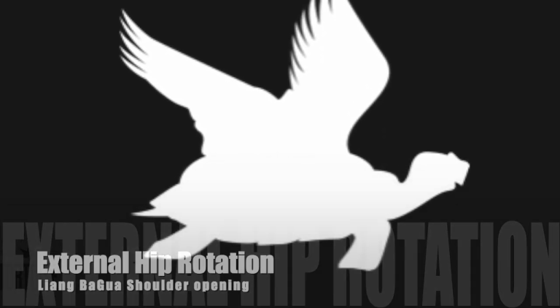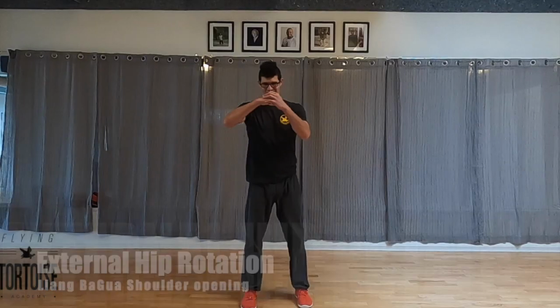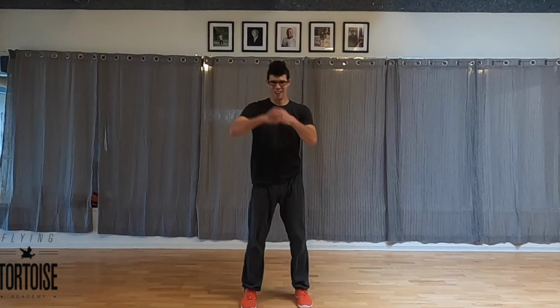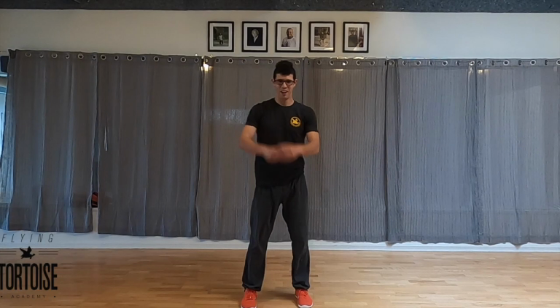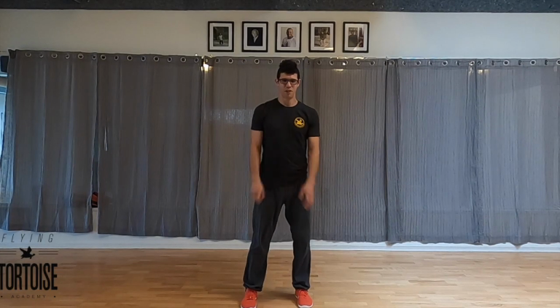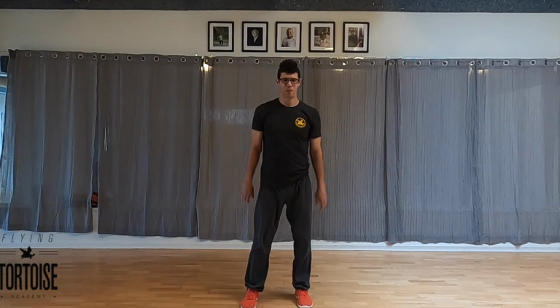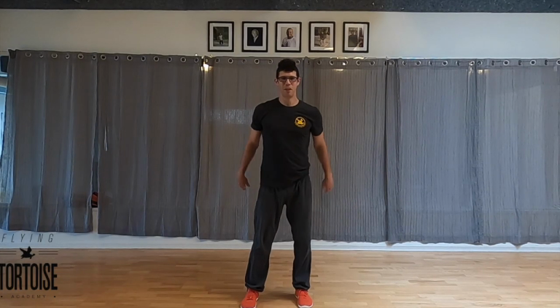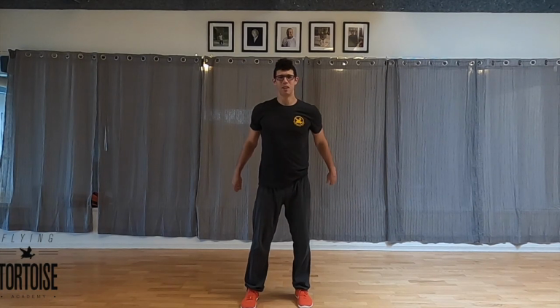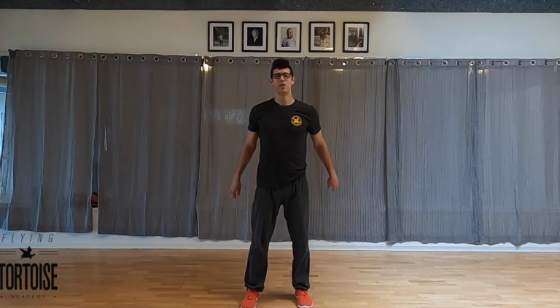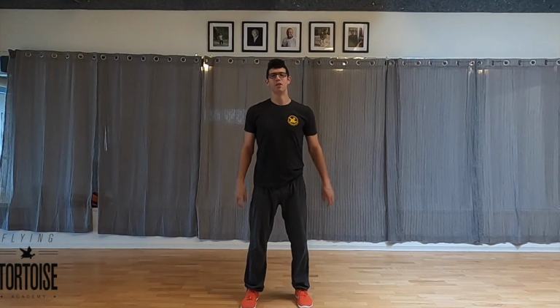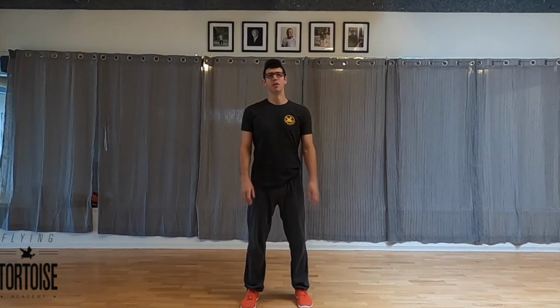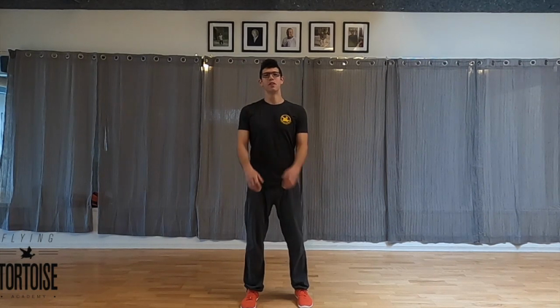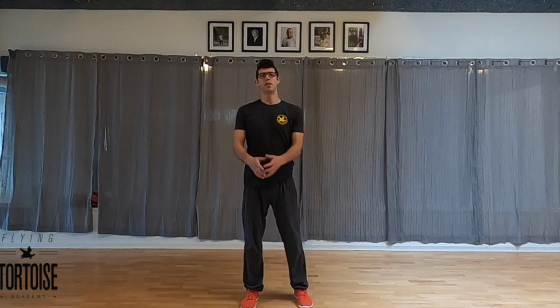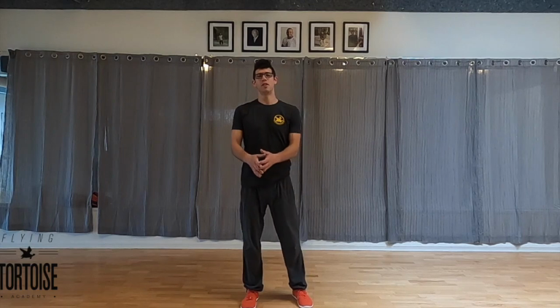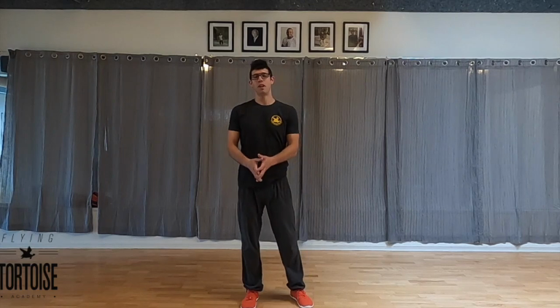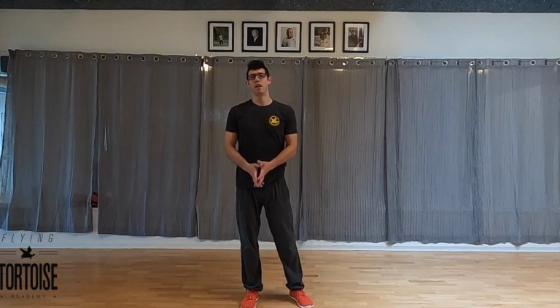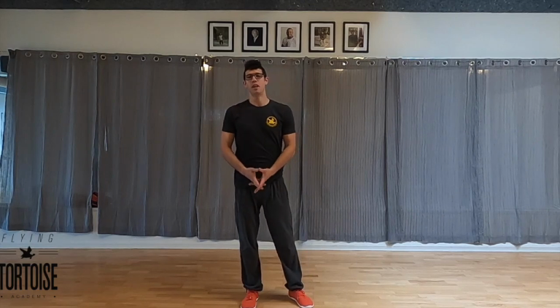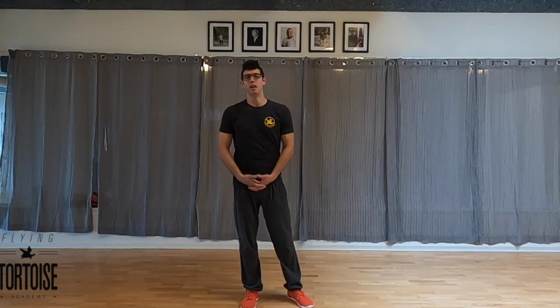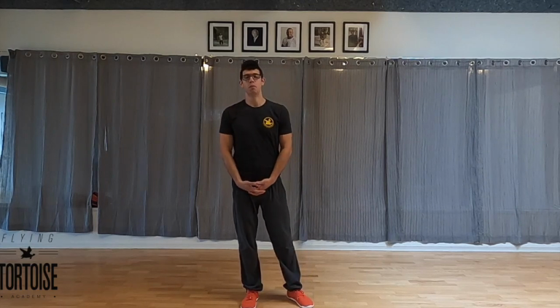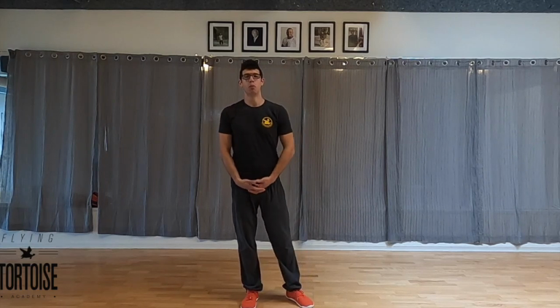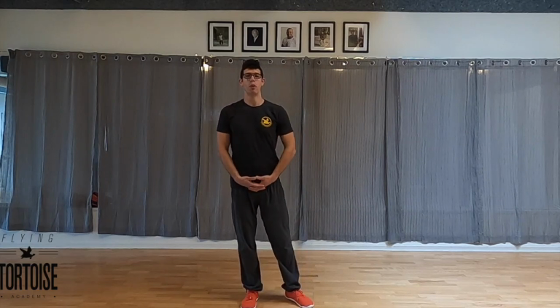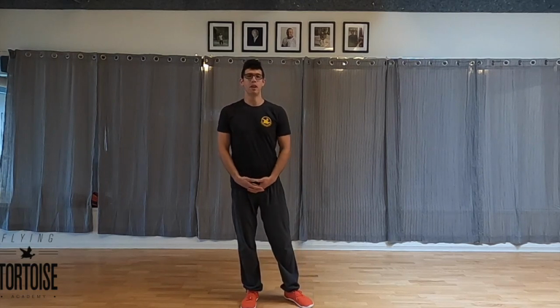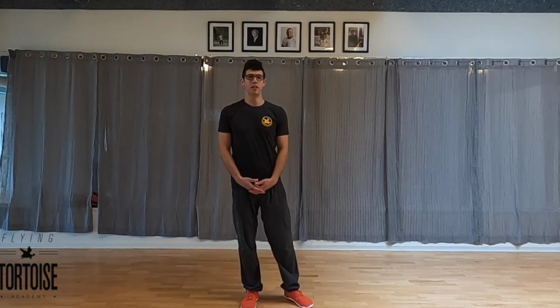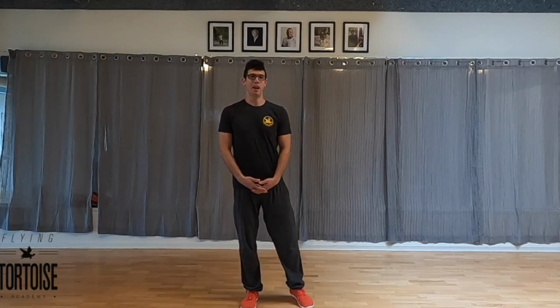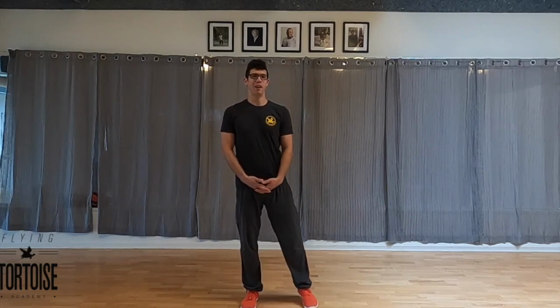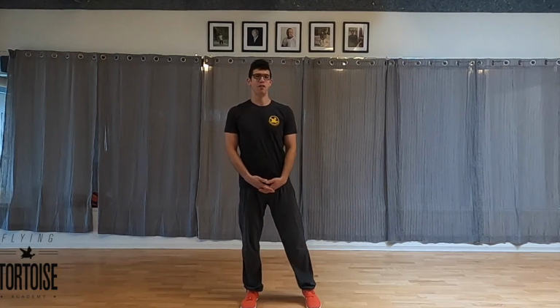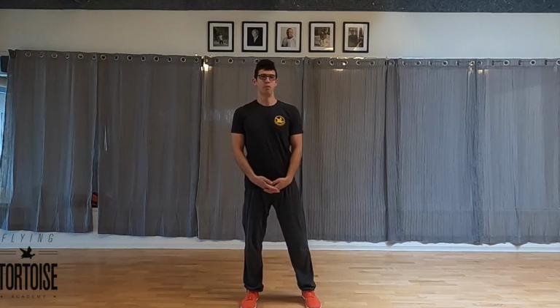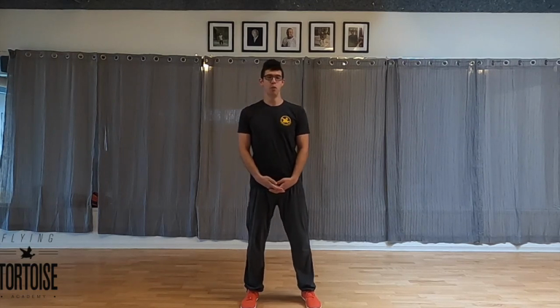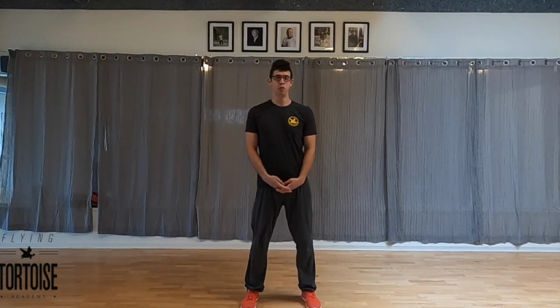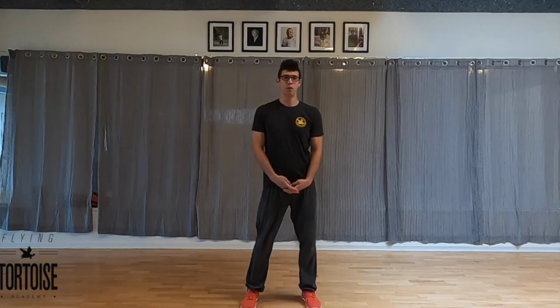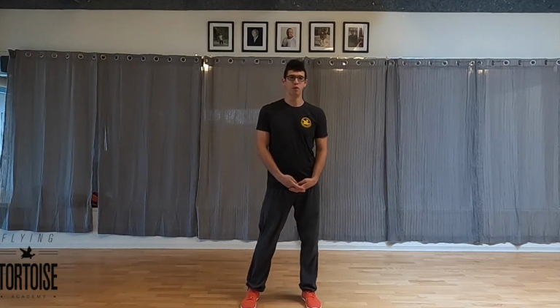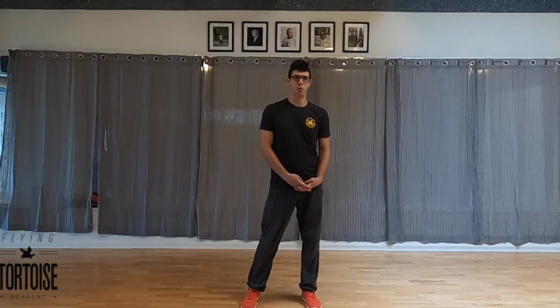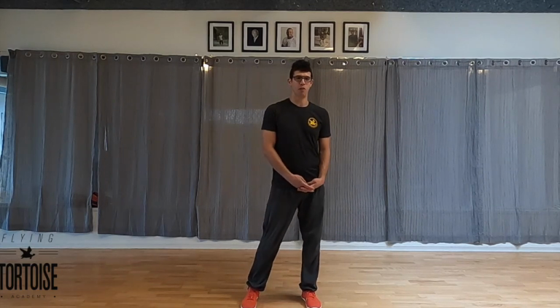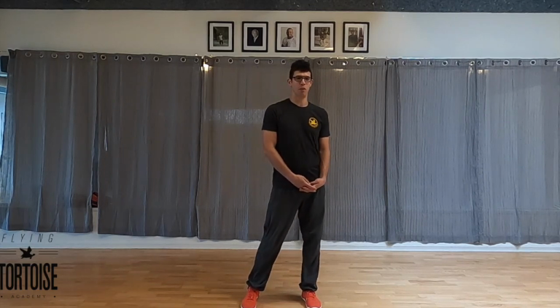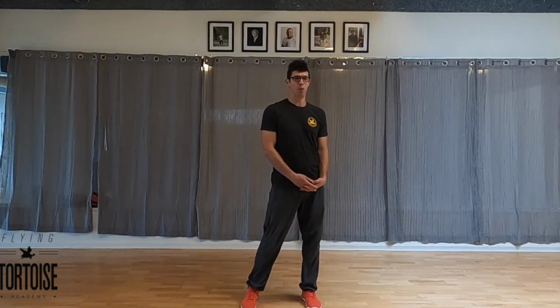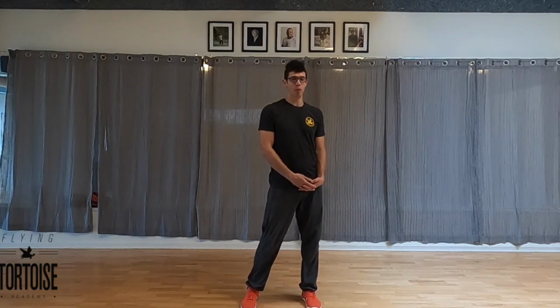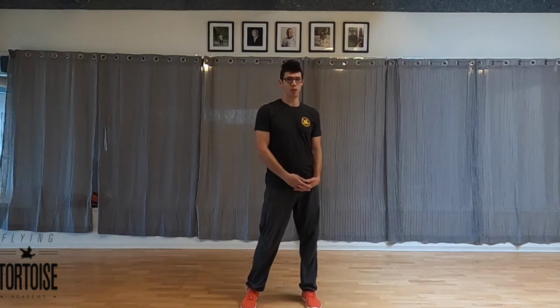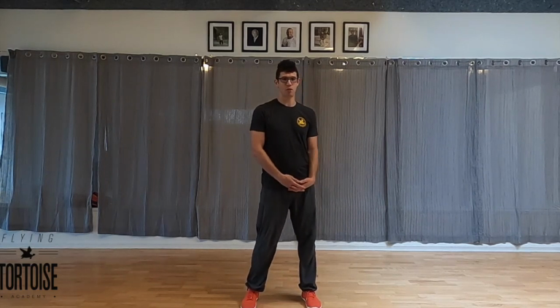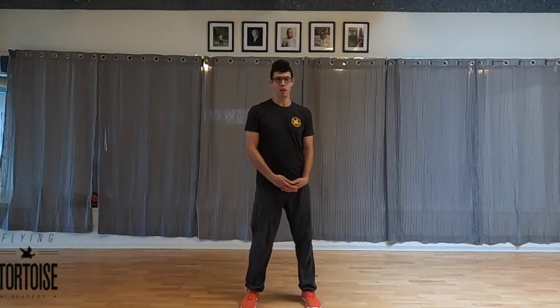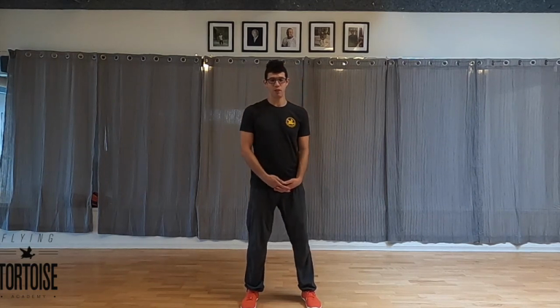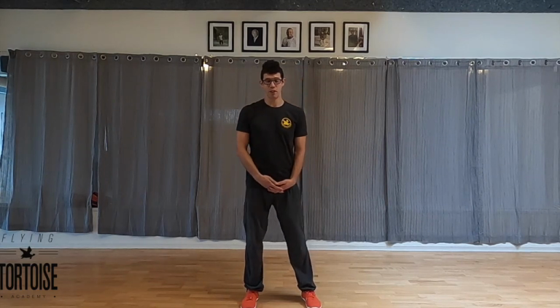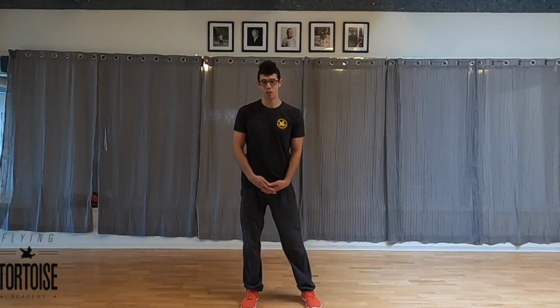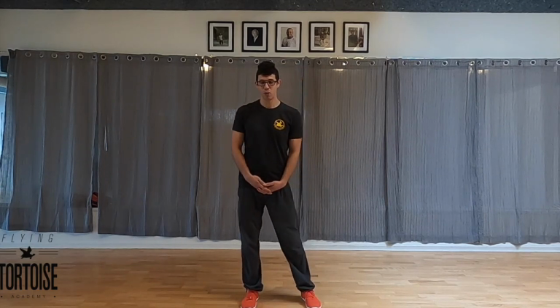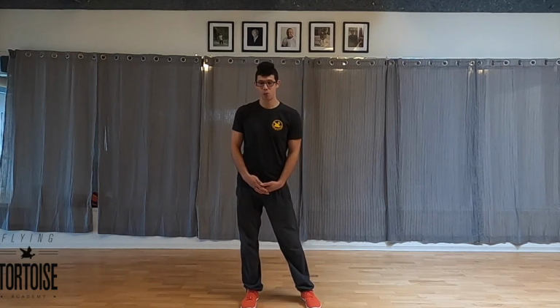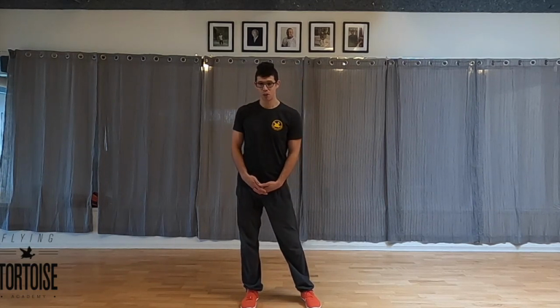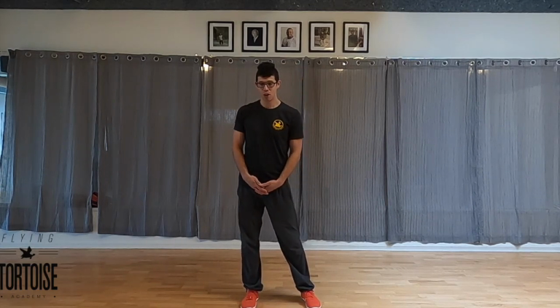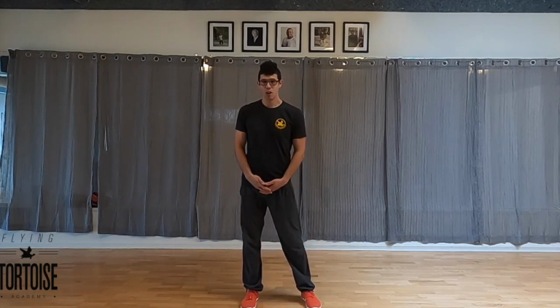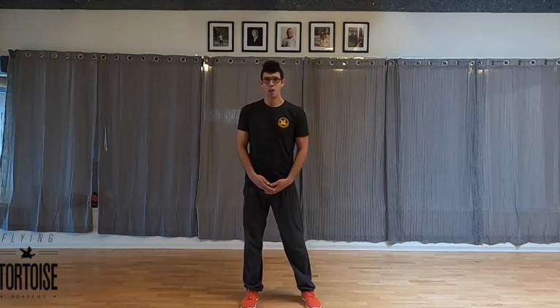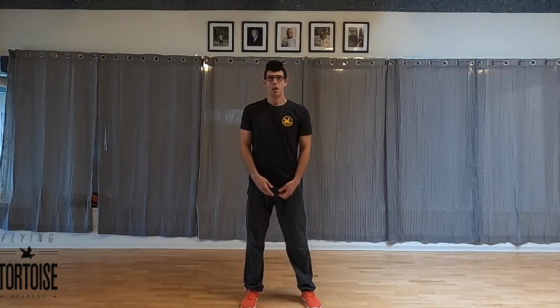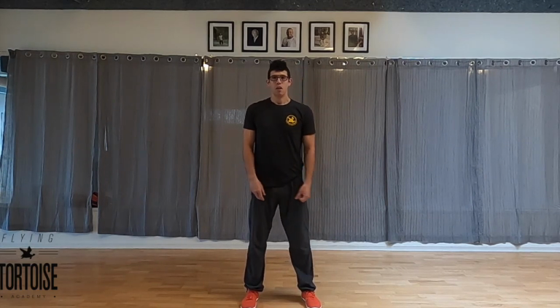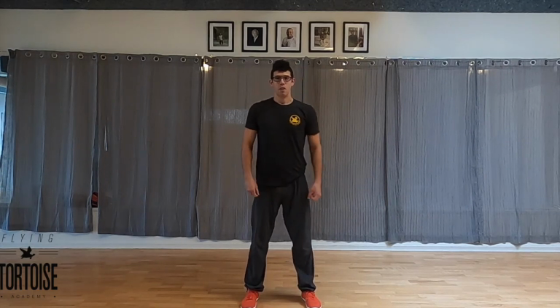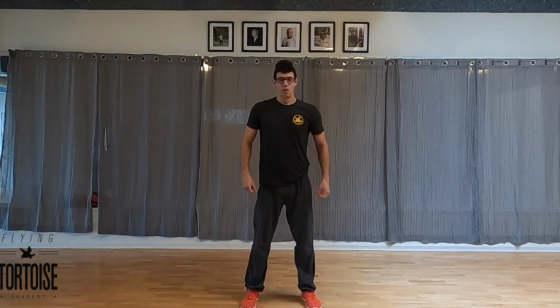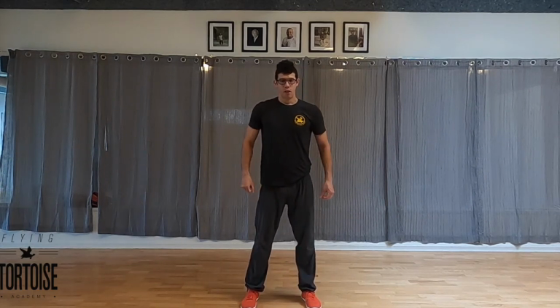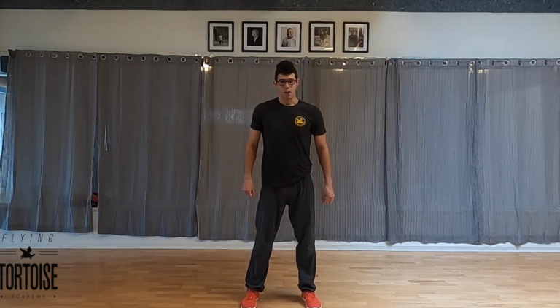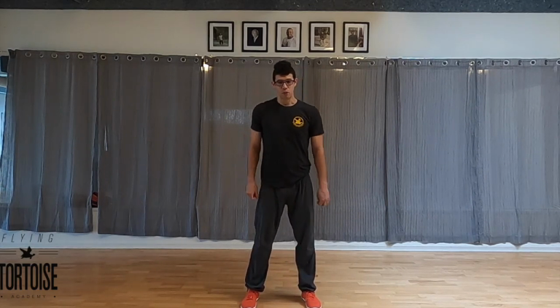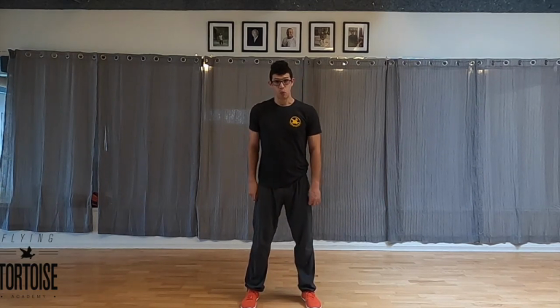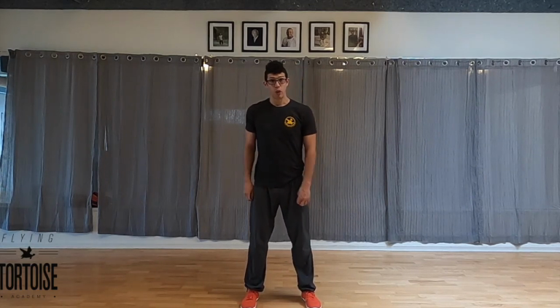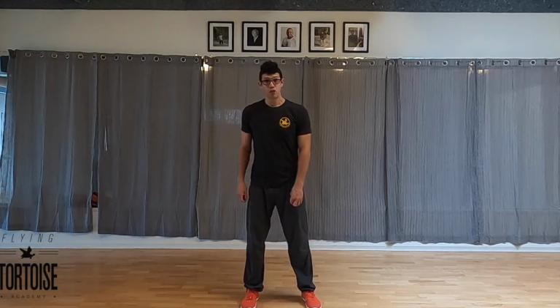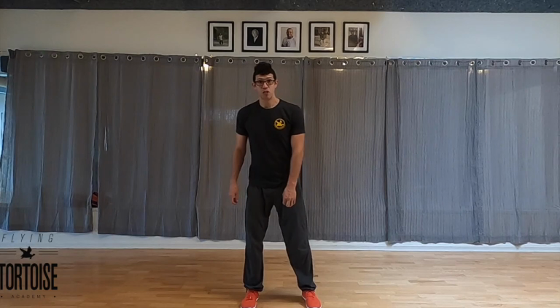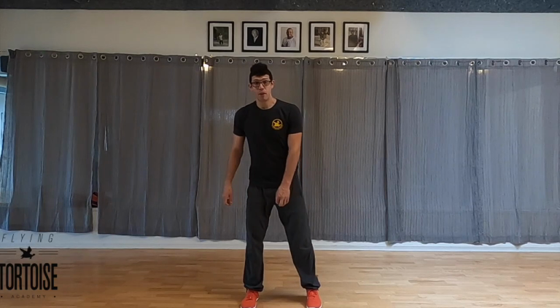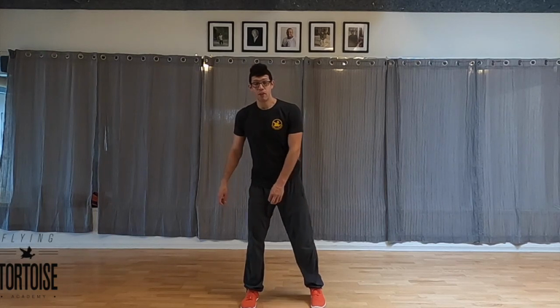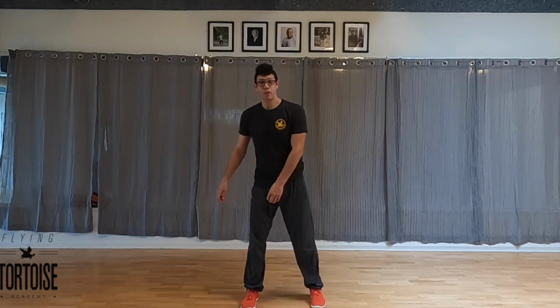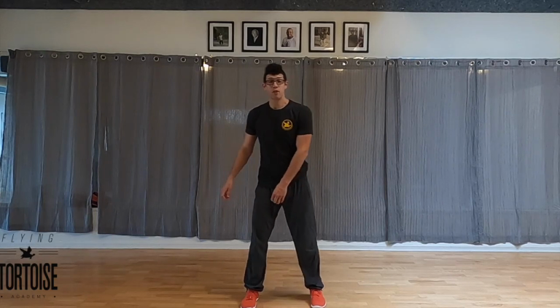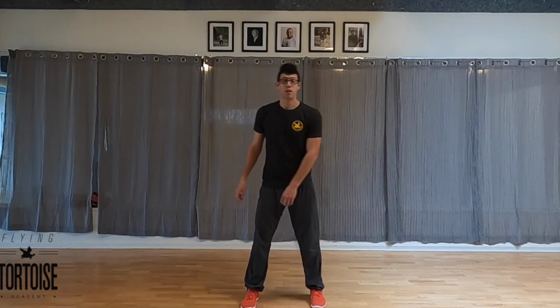Hey everybody, so this is a breakdown of a movement from one of my morning training videos. I've got some questions about this.